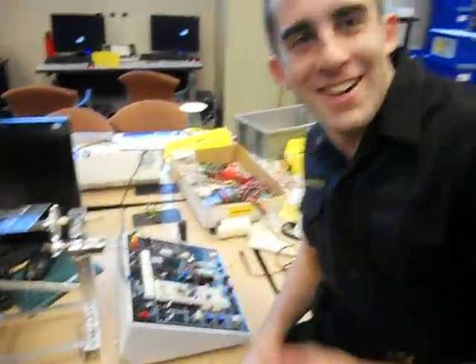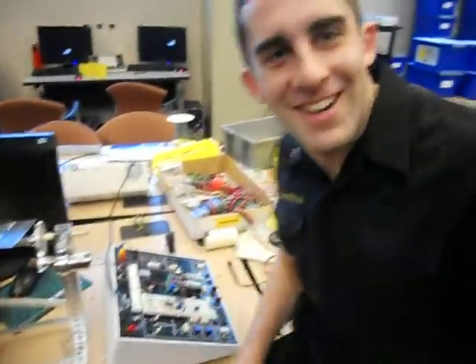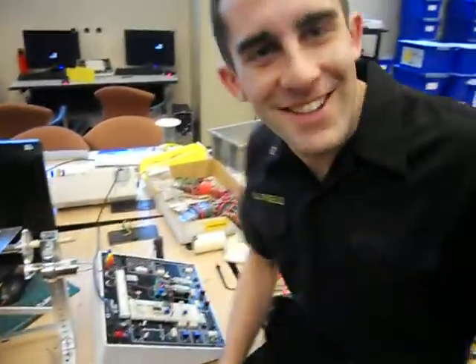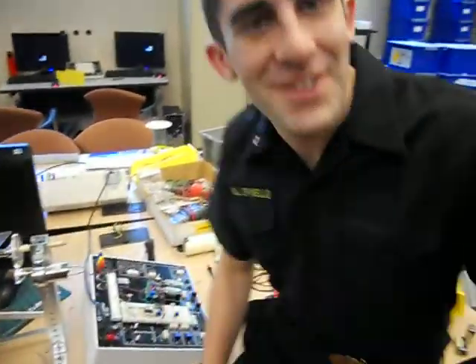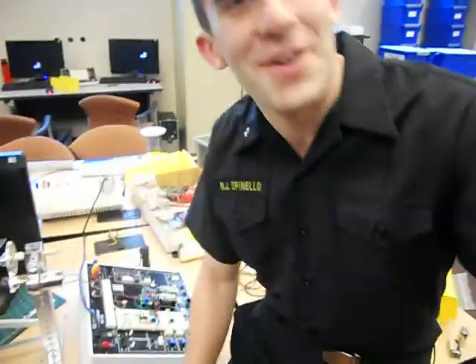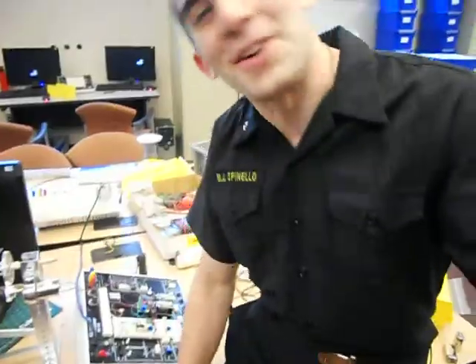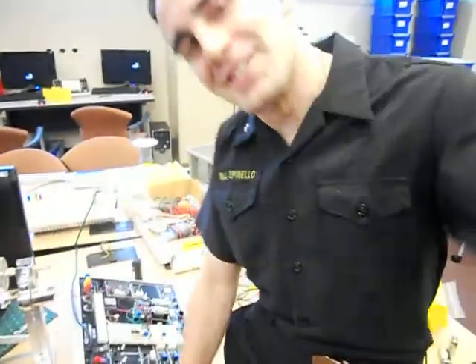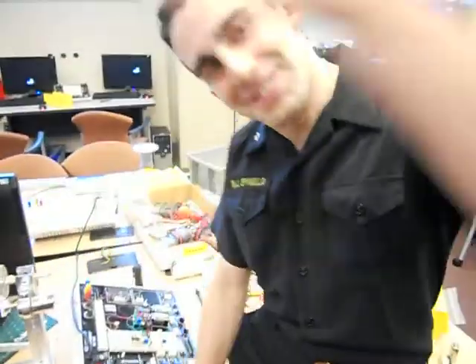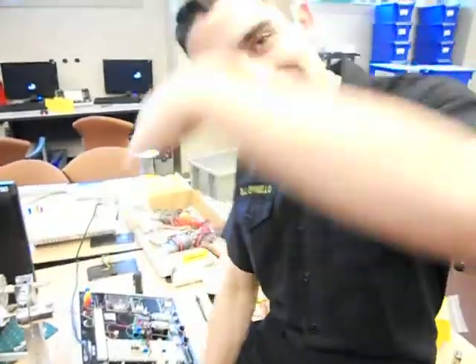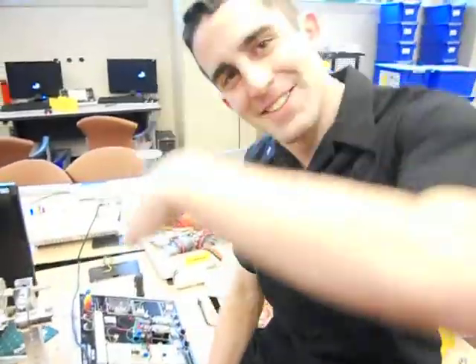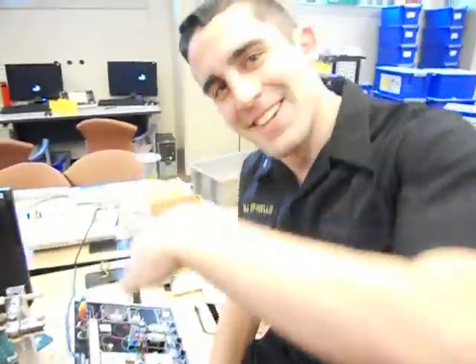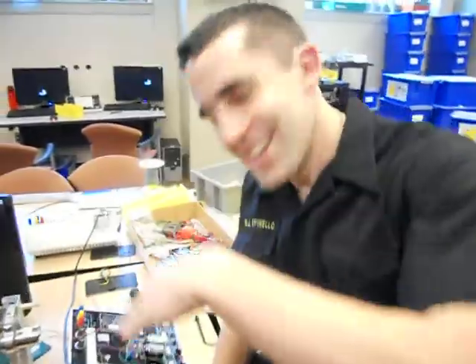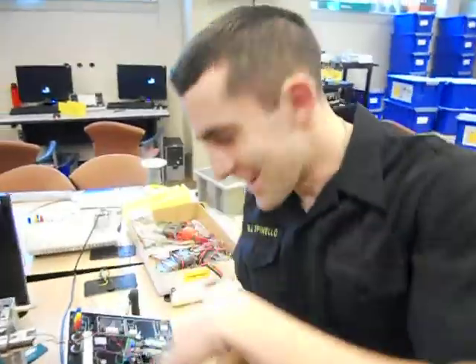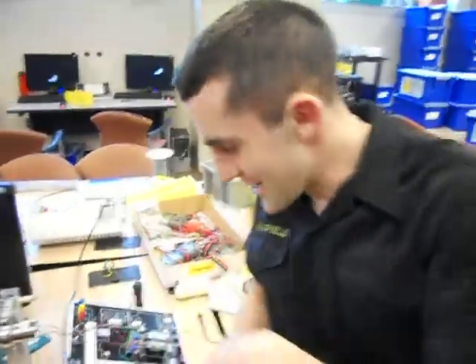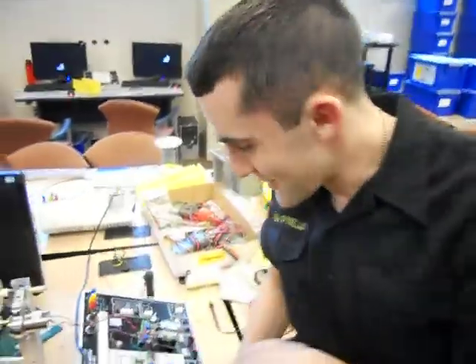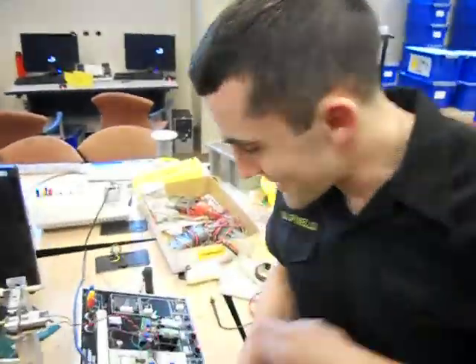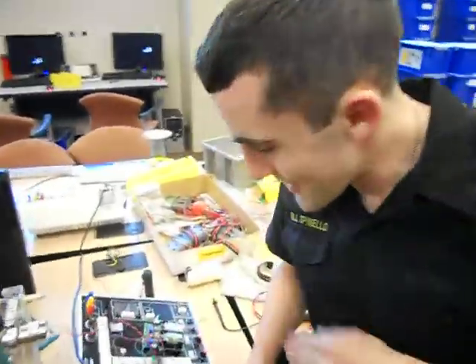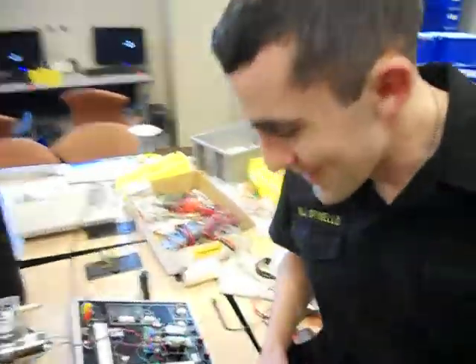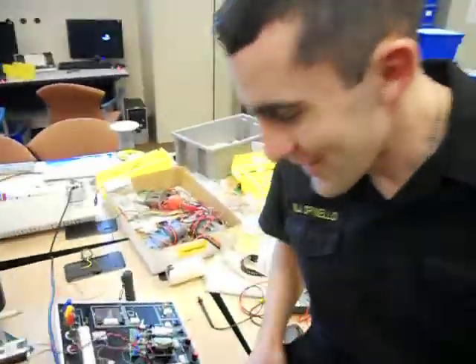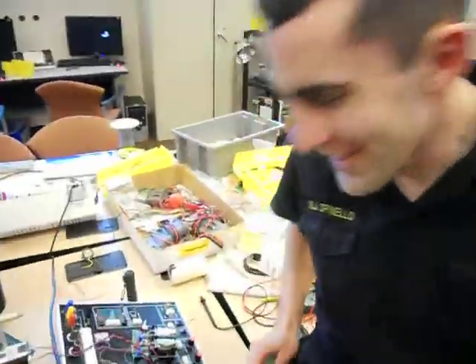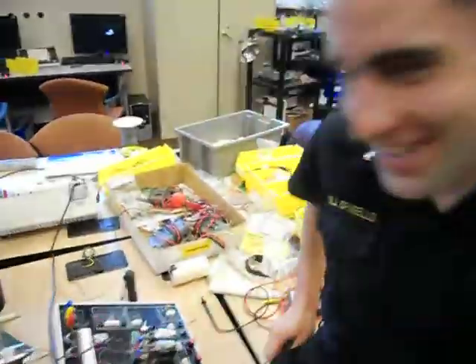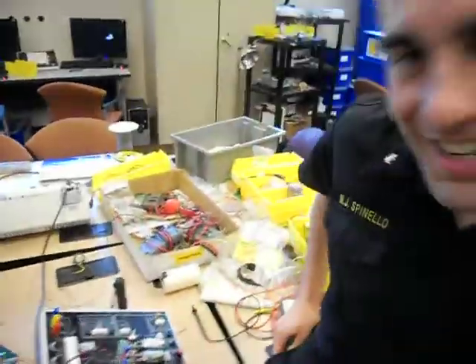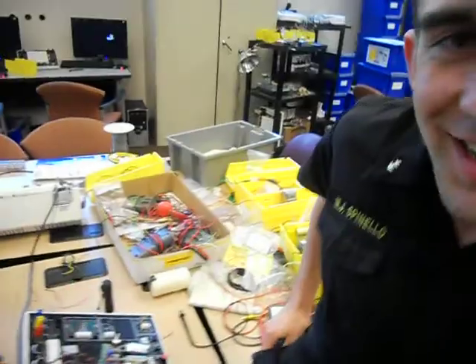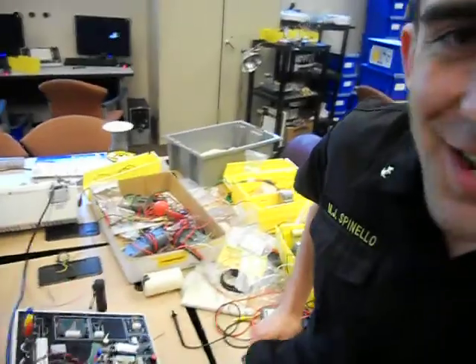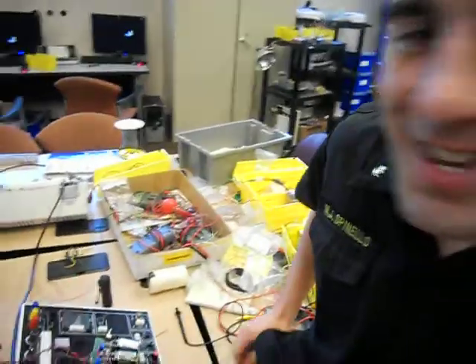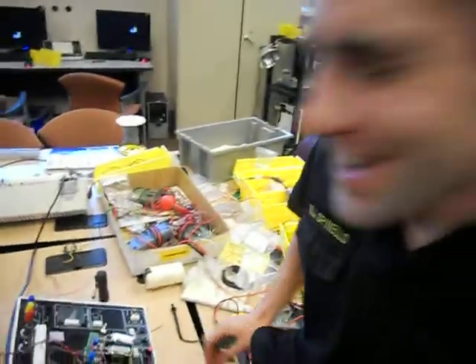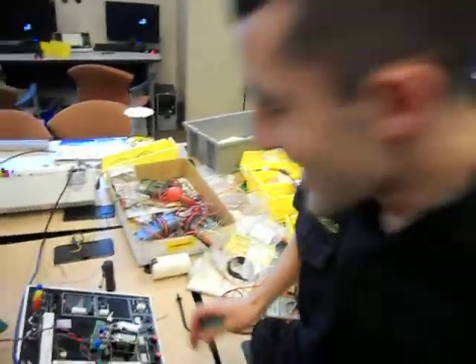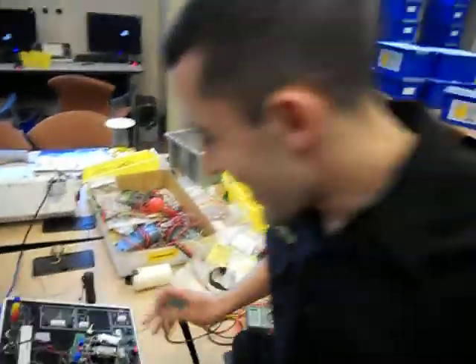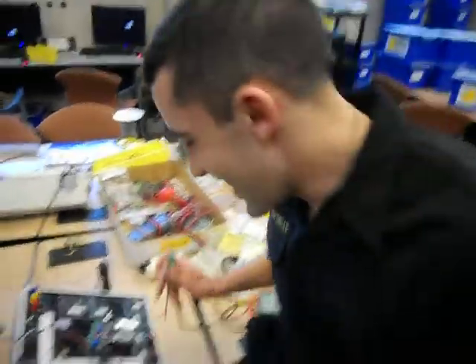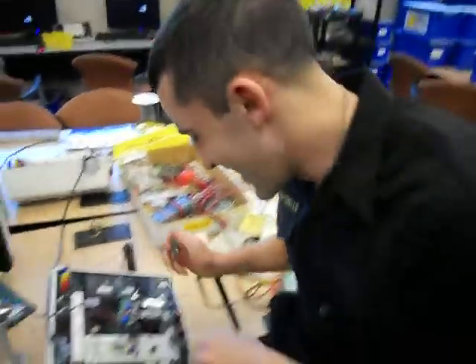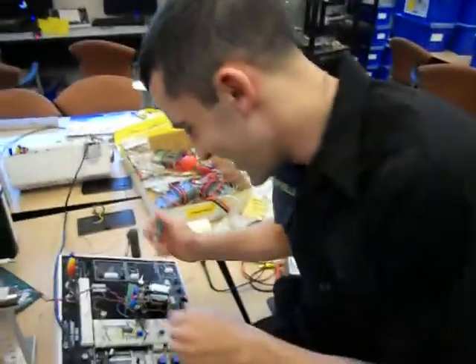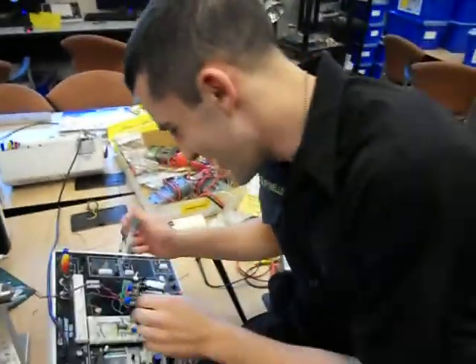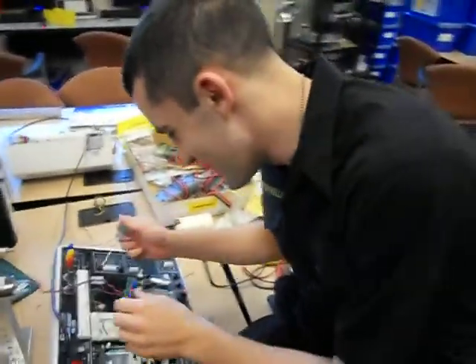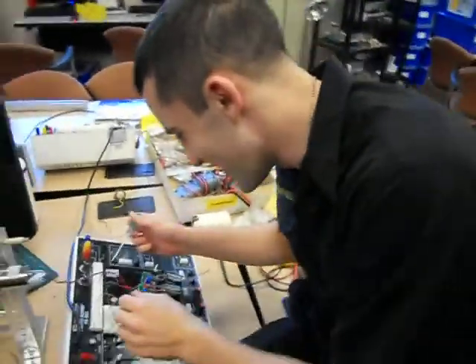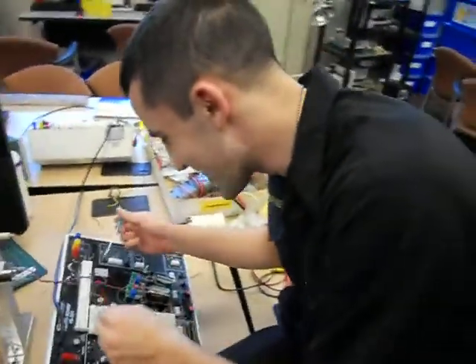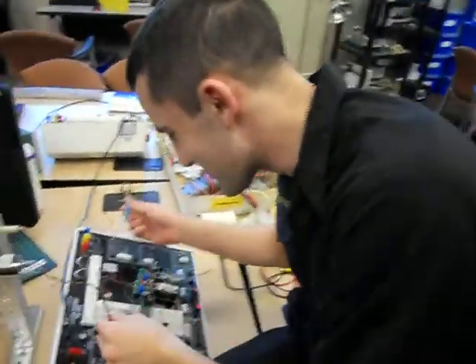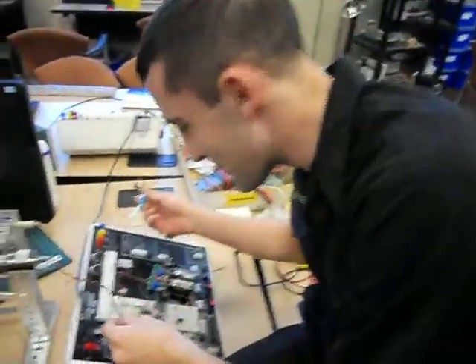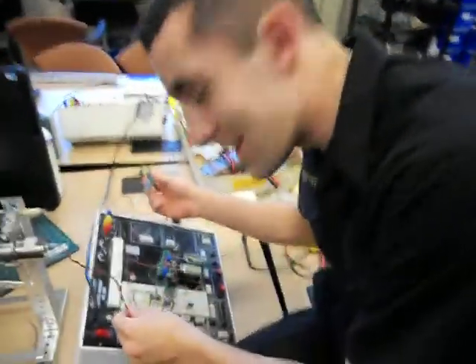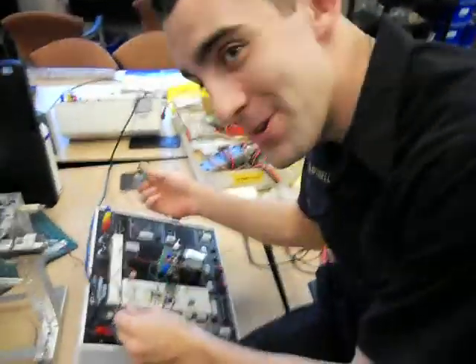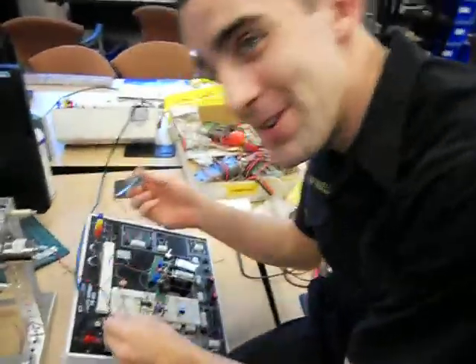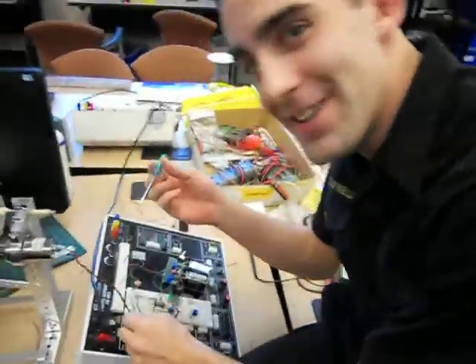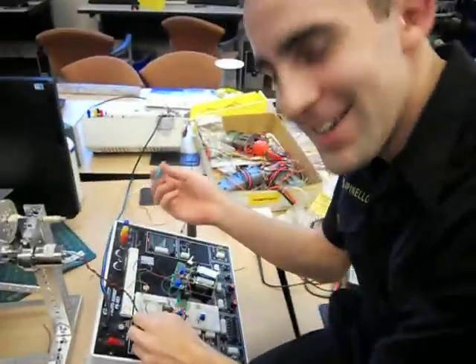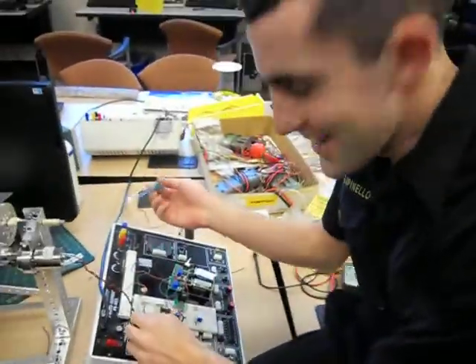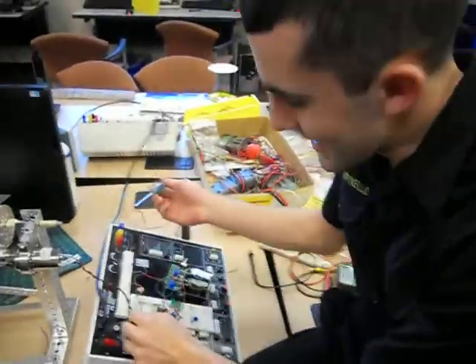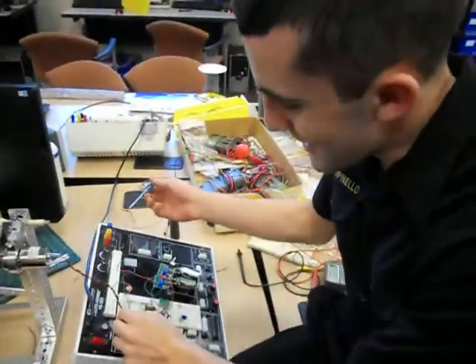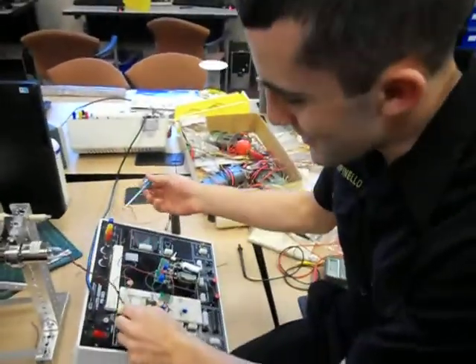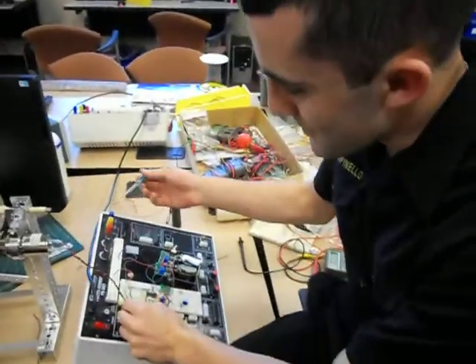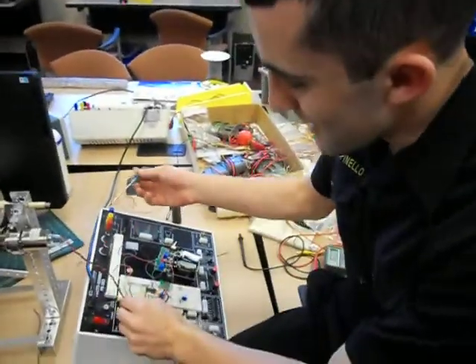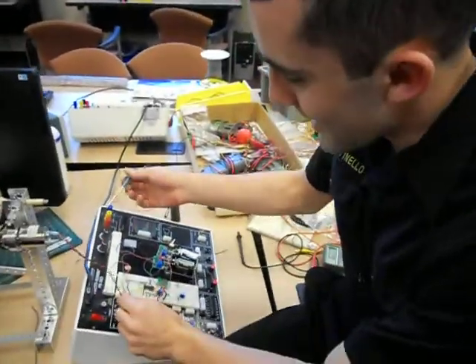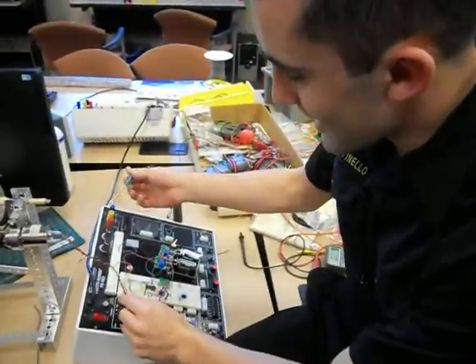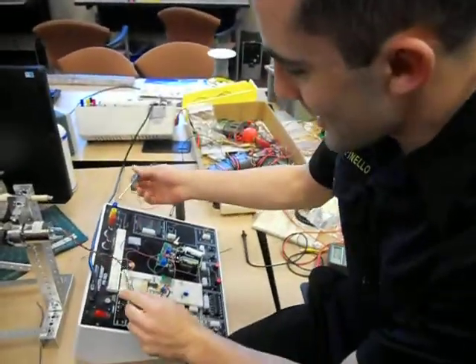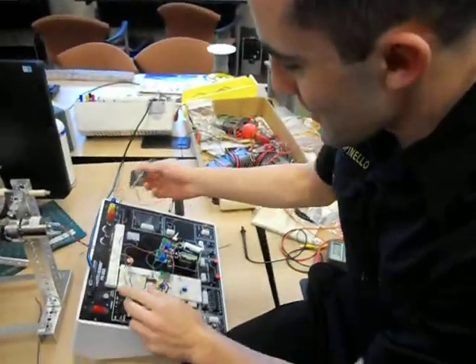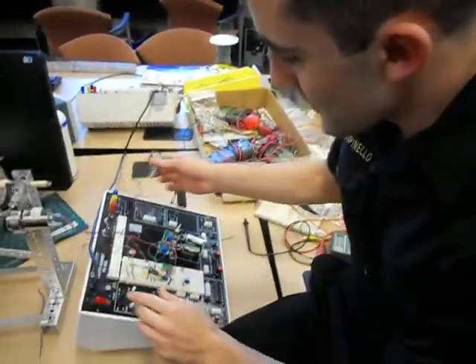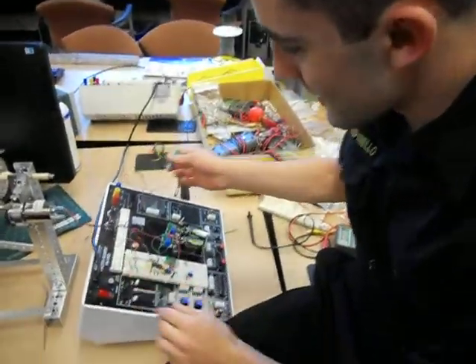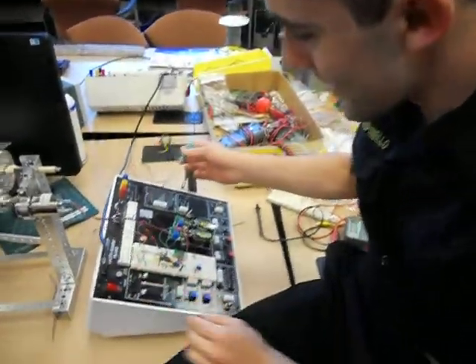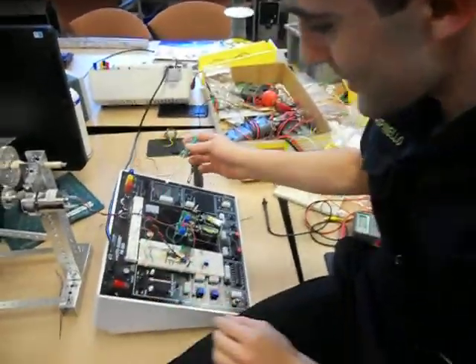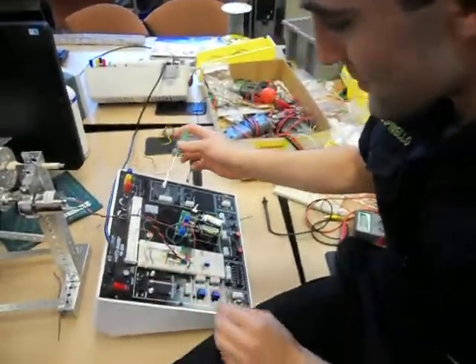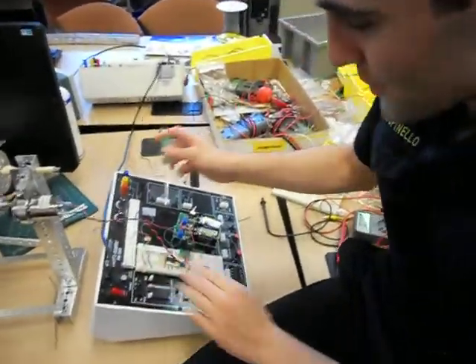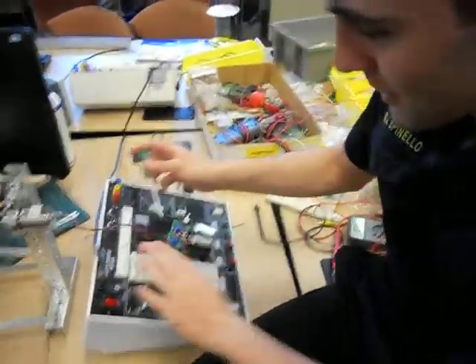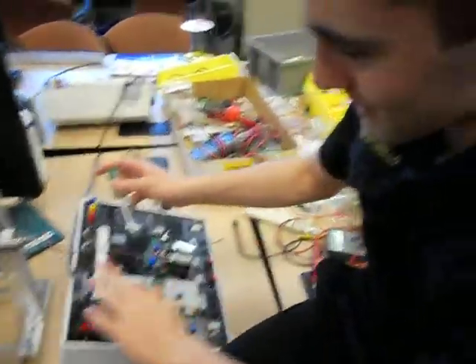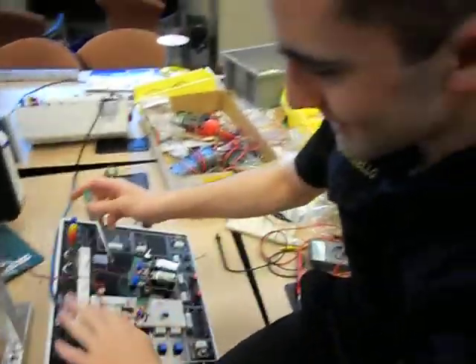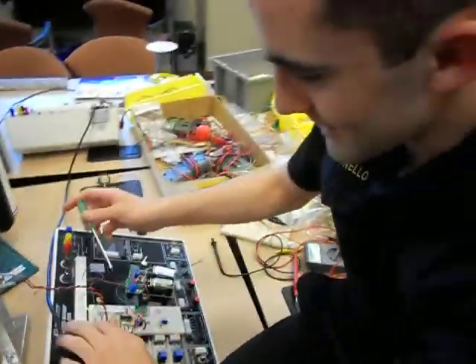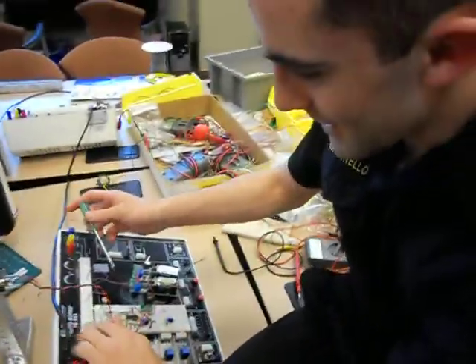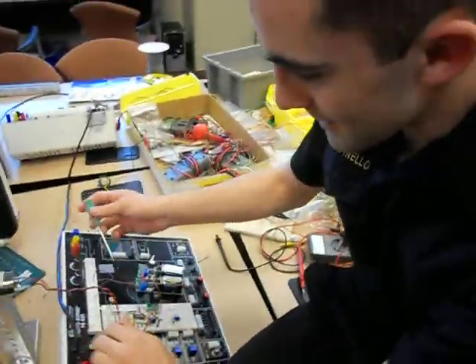Hello there! Come see what we're looking at. I'm Mike Spinelli, I'm one of the project designers.